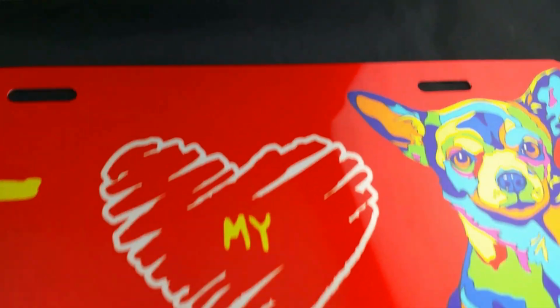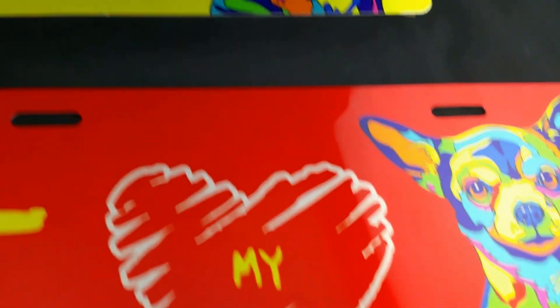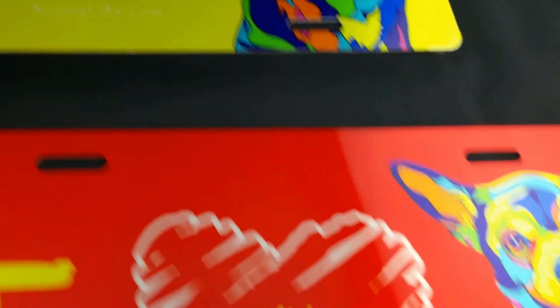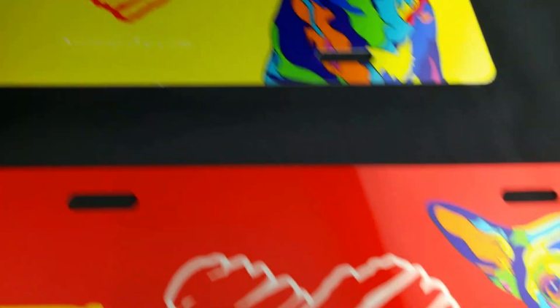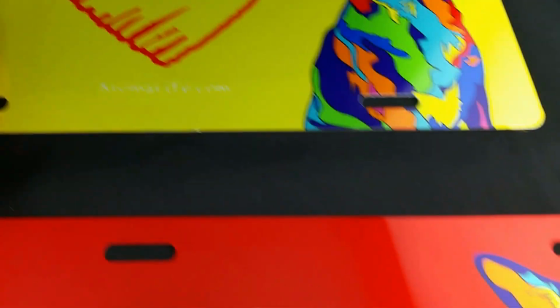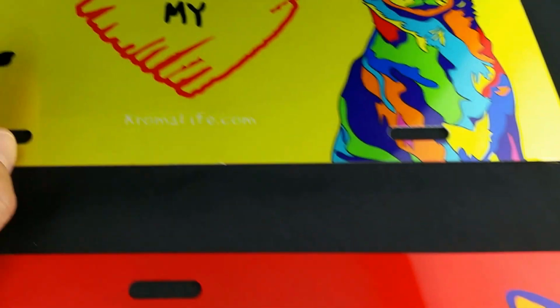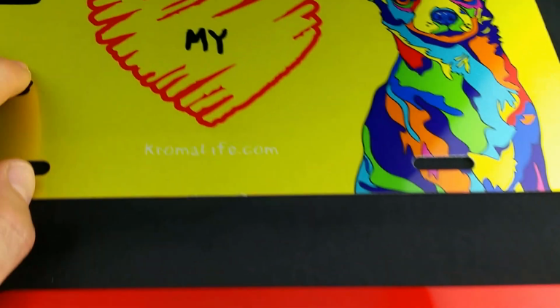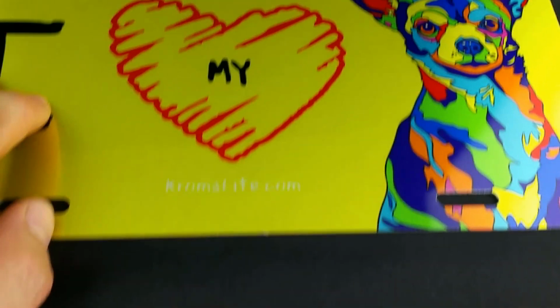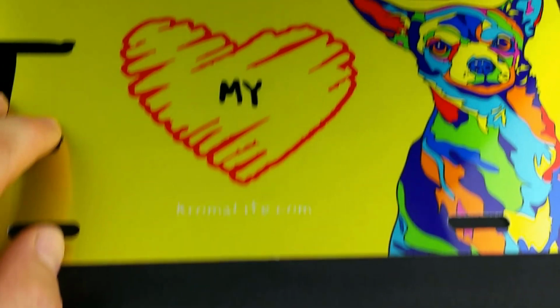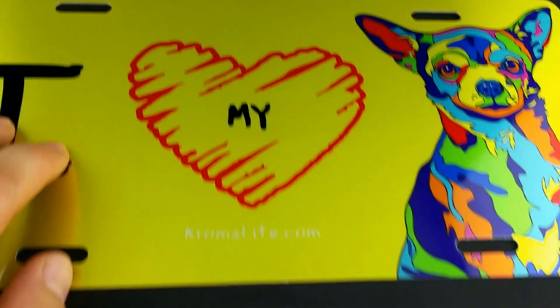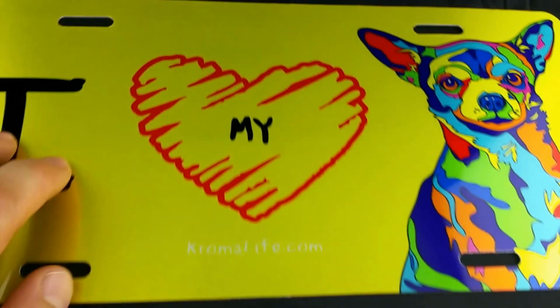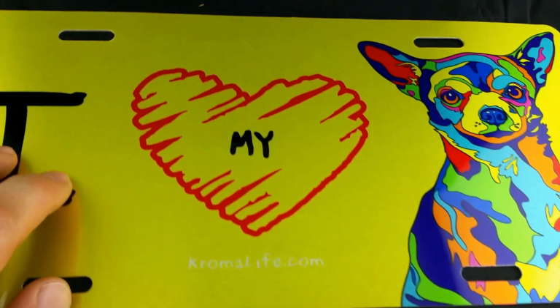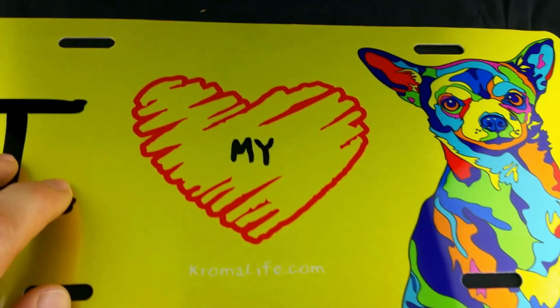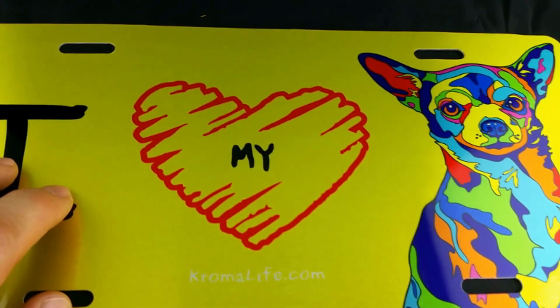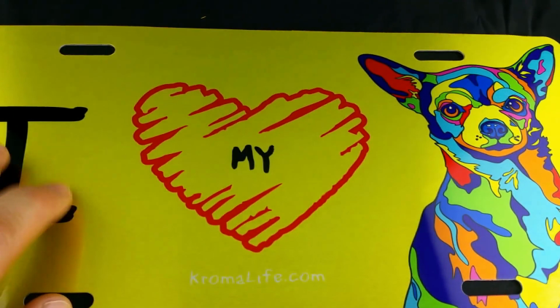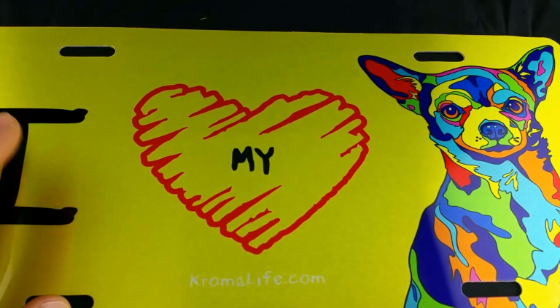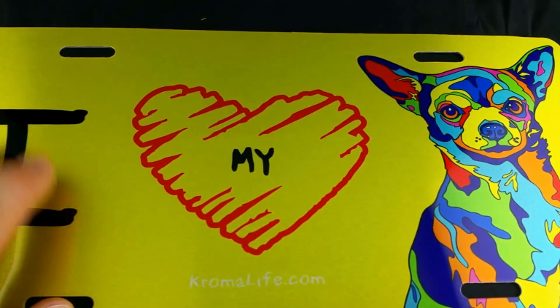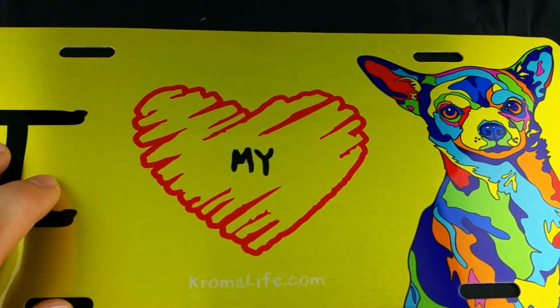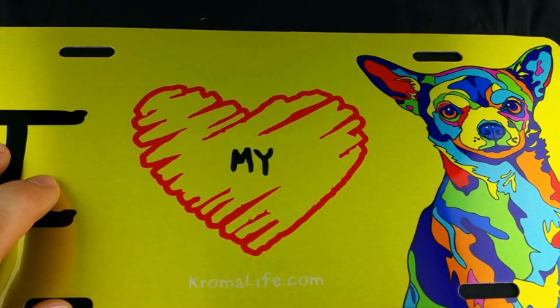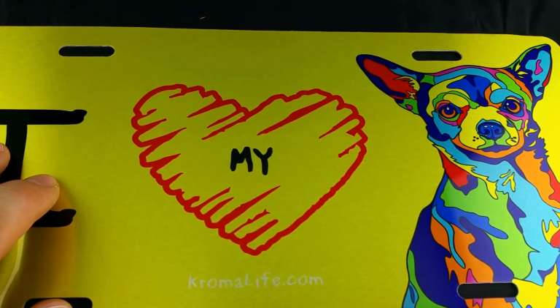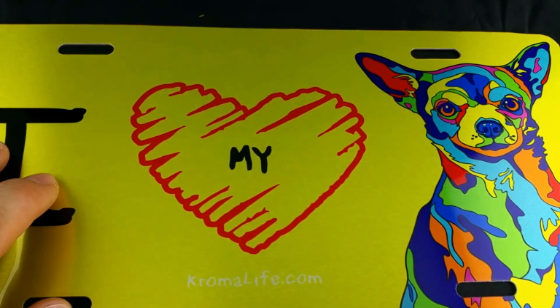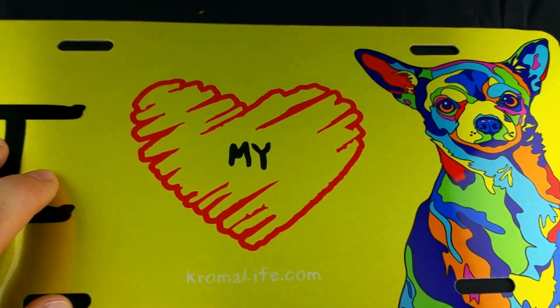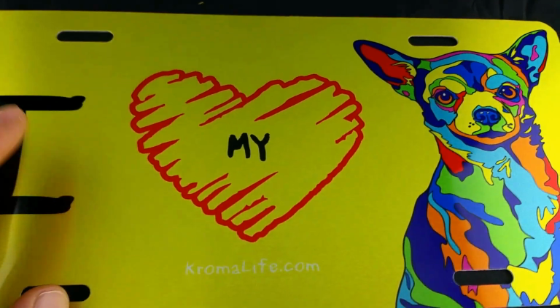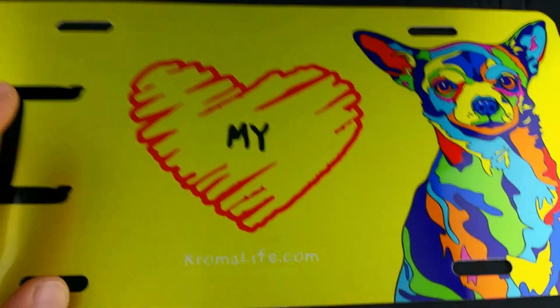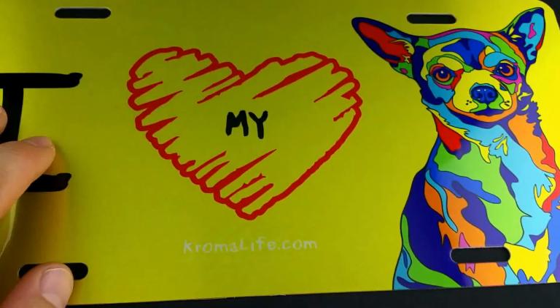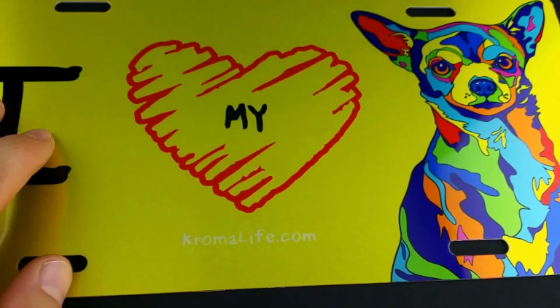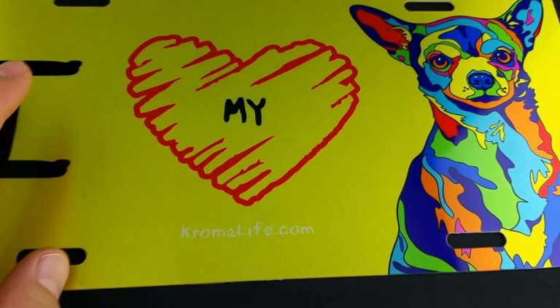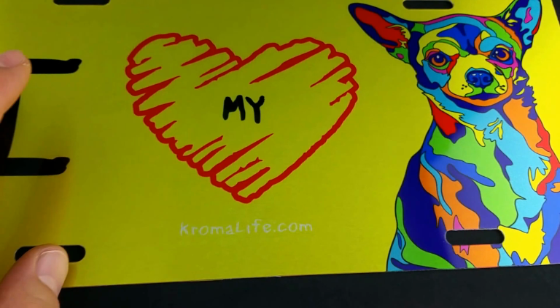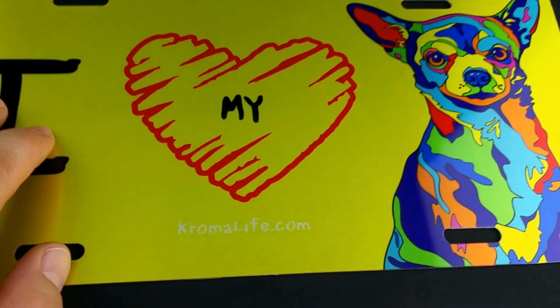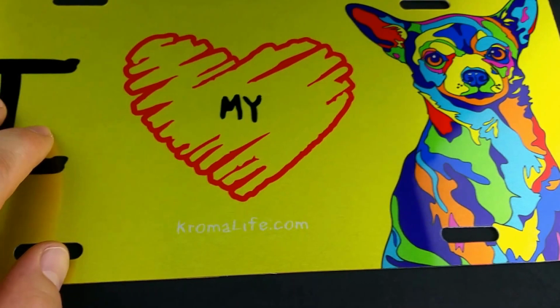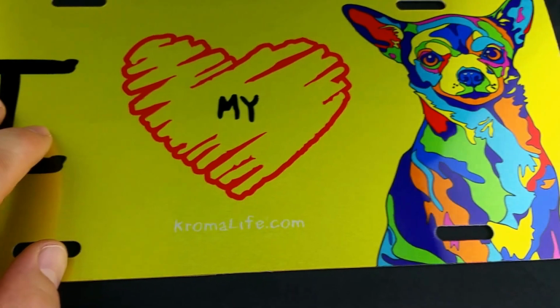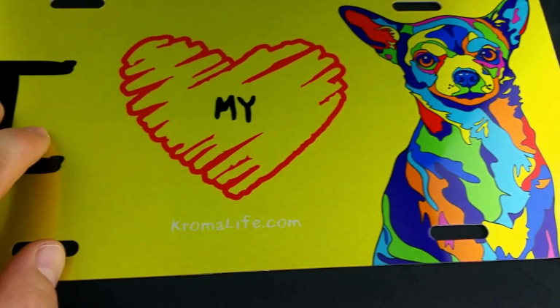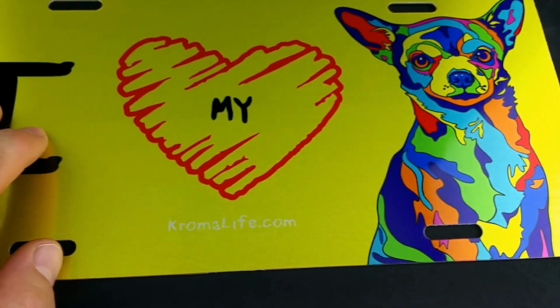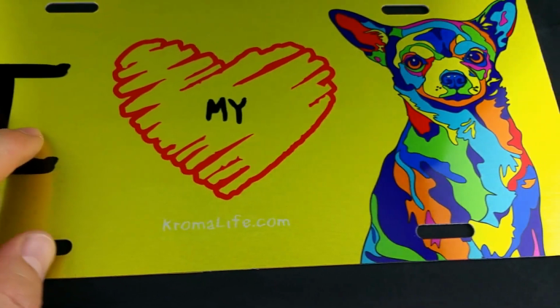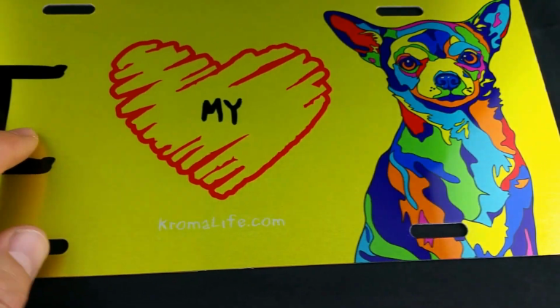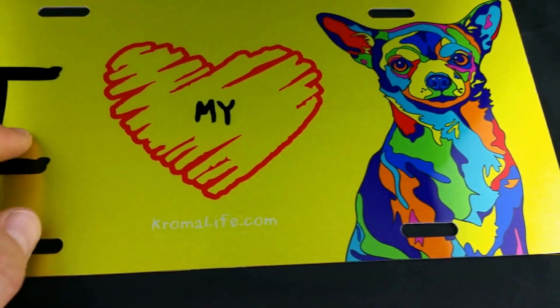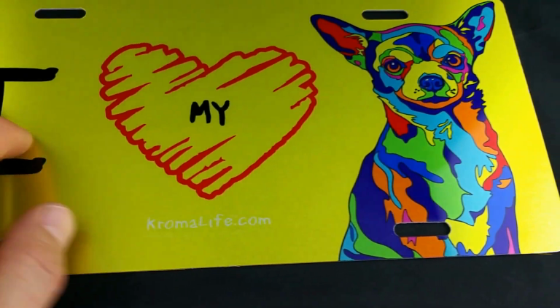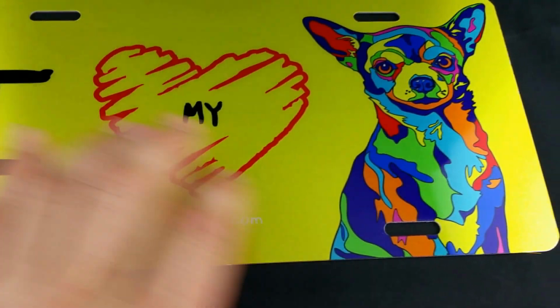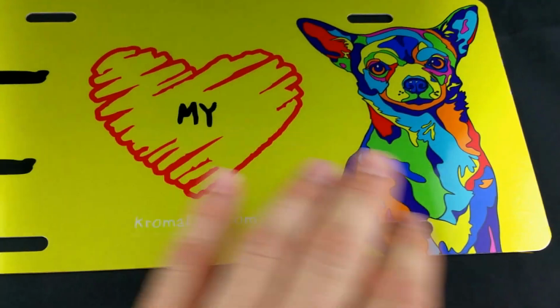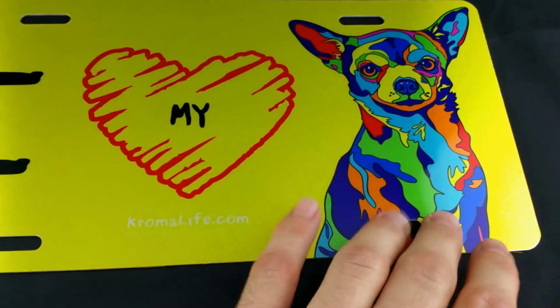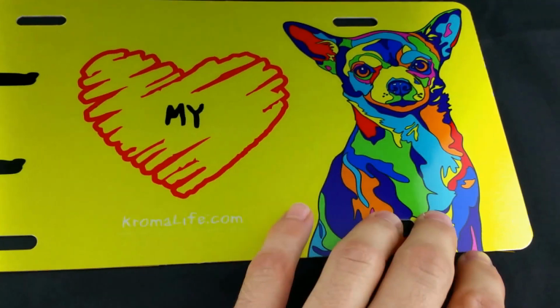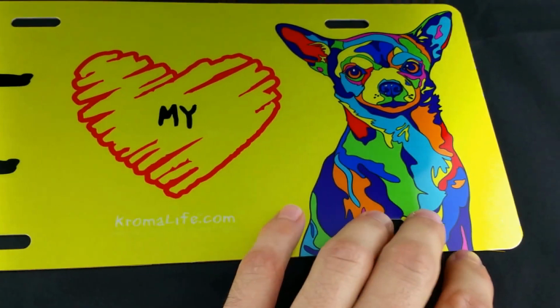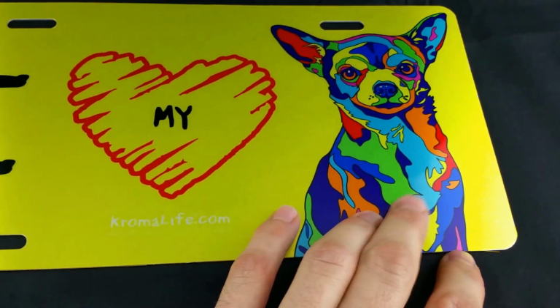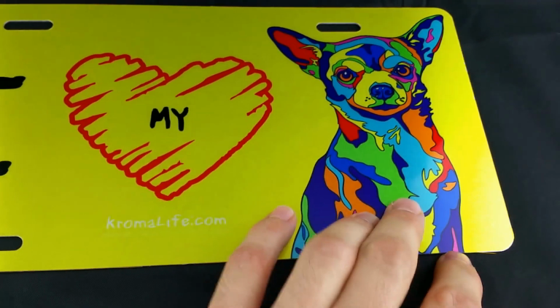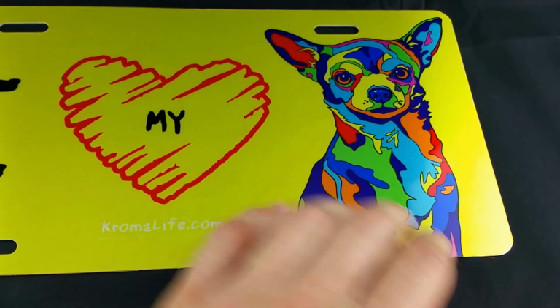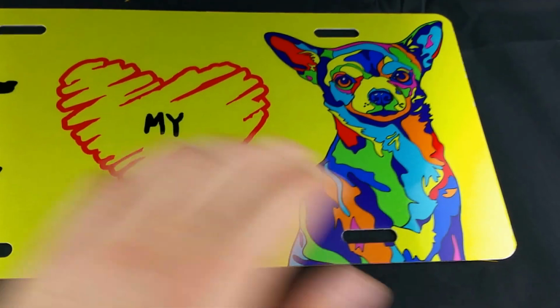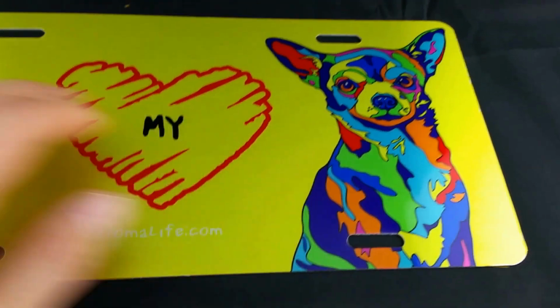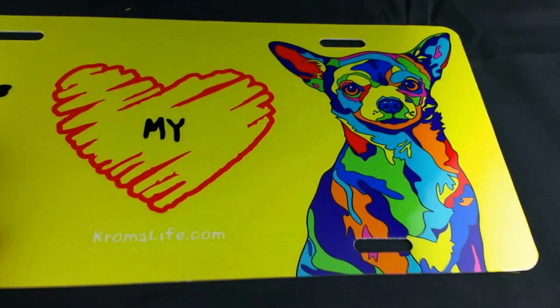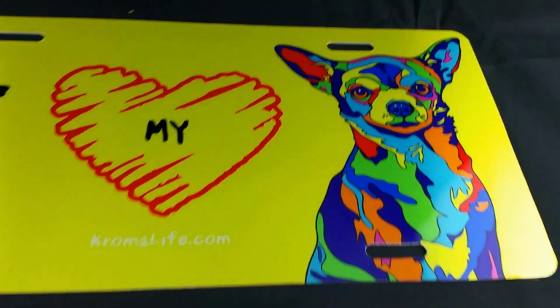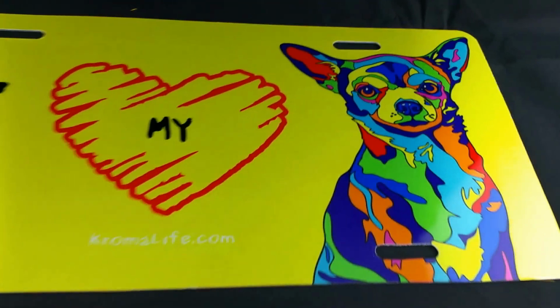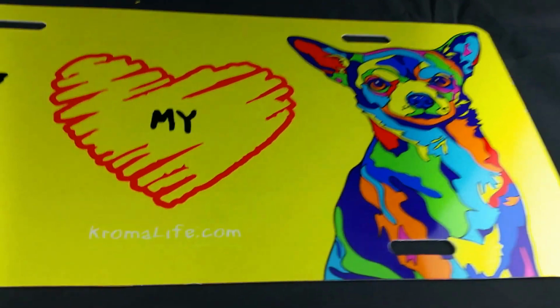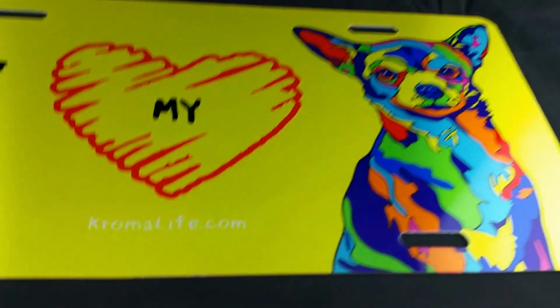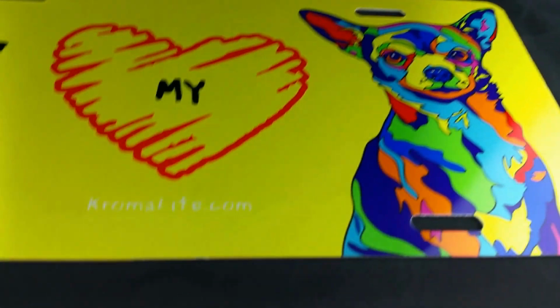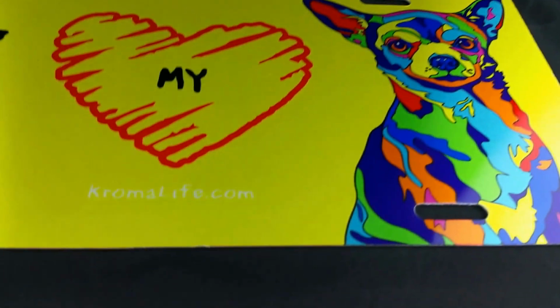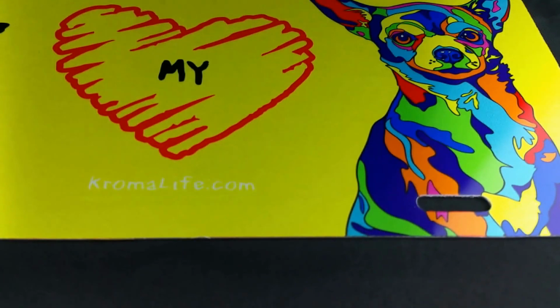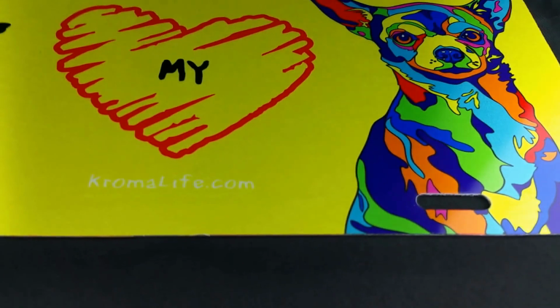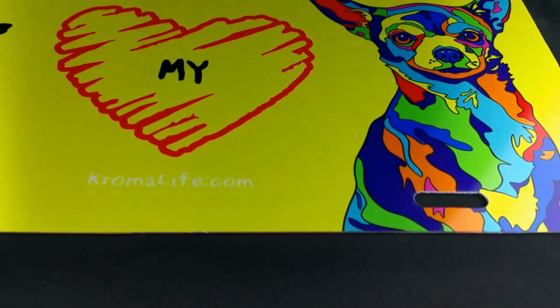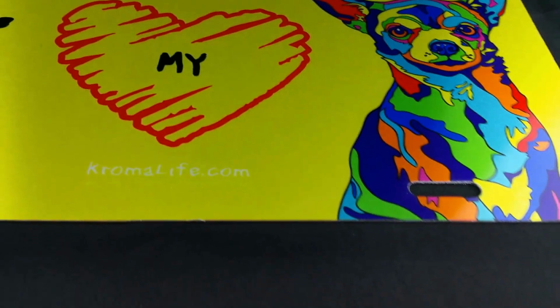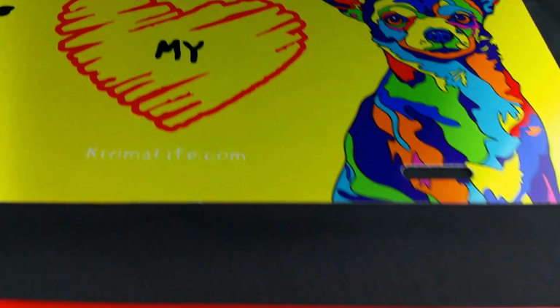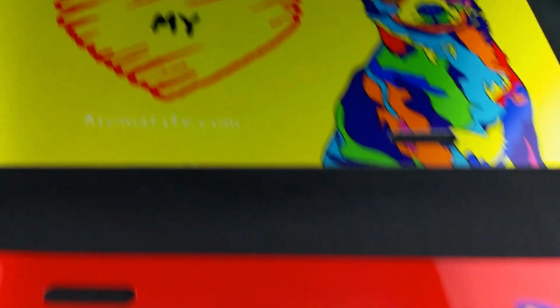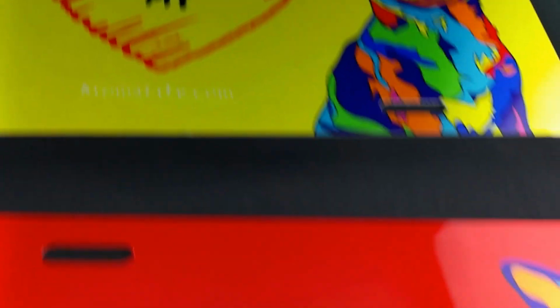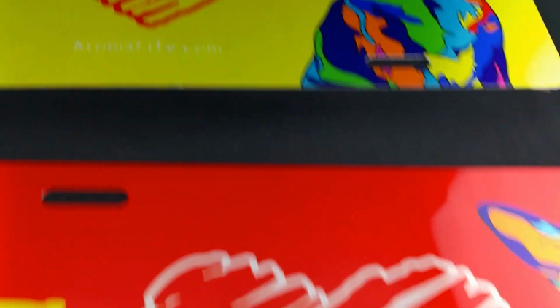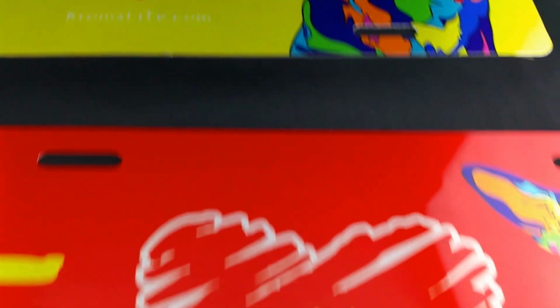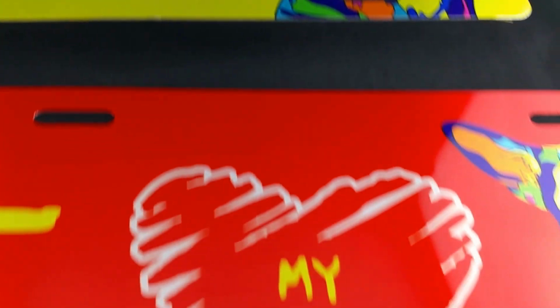Check us out online. We have a variety of merchandise and over a hundred different breeds that you can pick from.